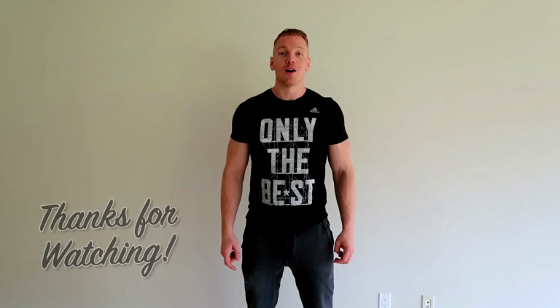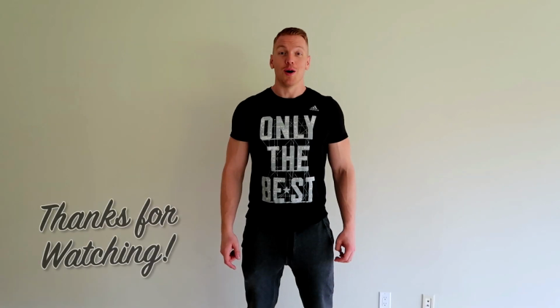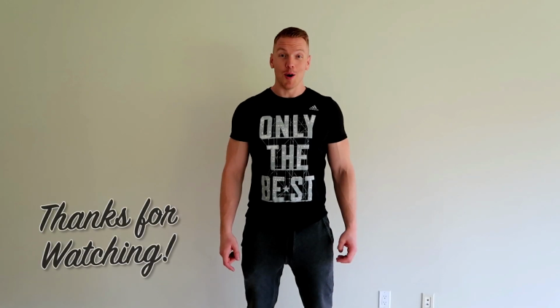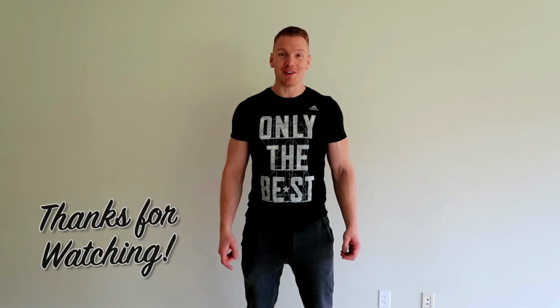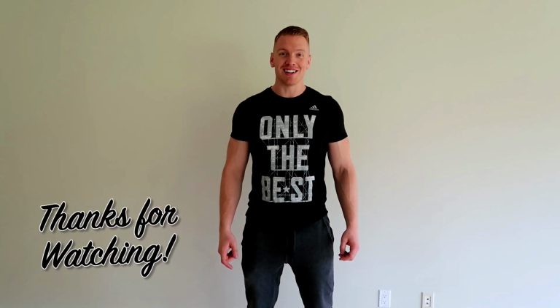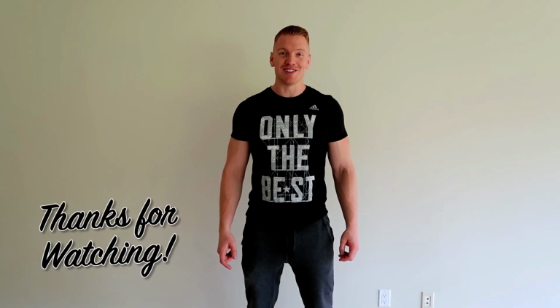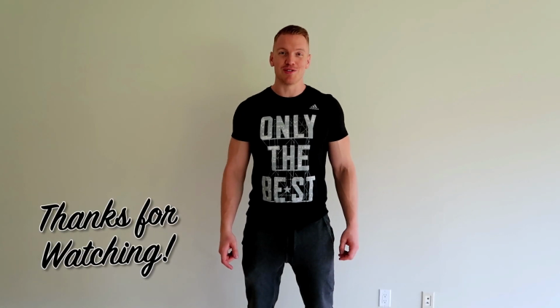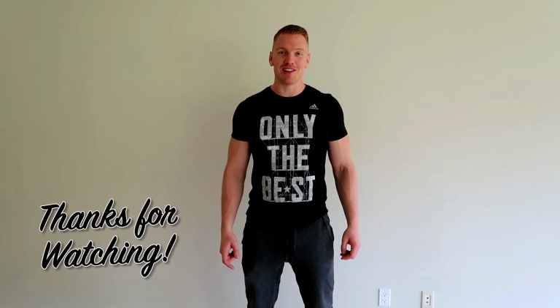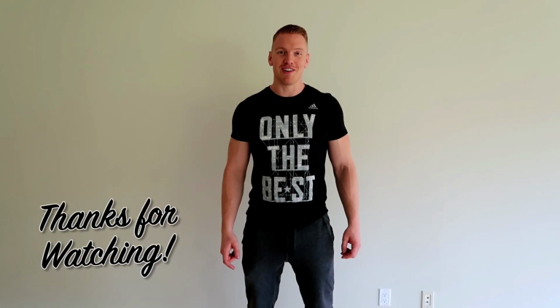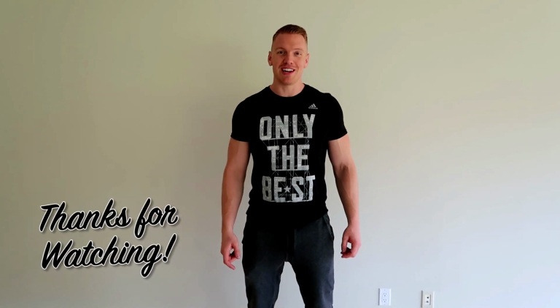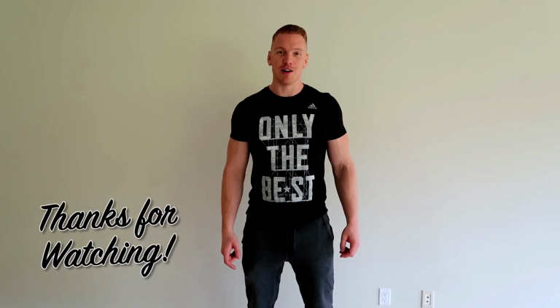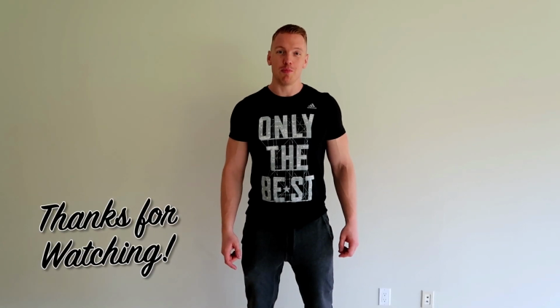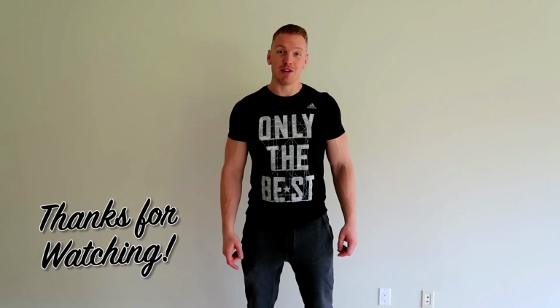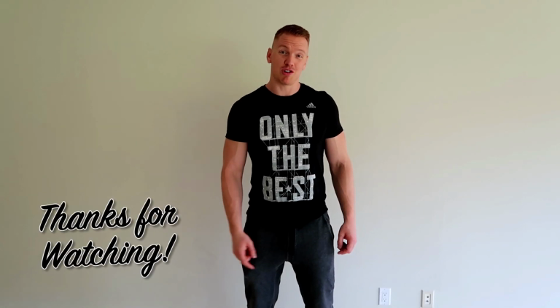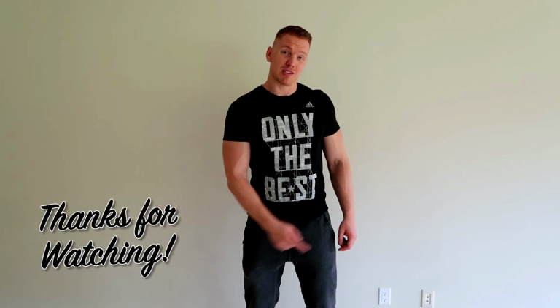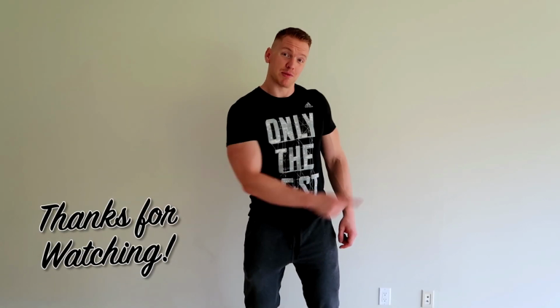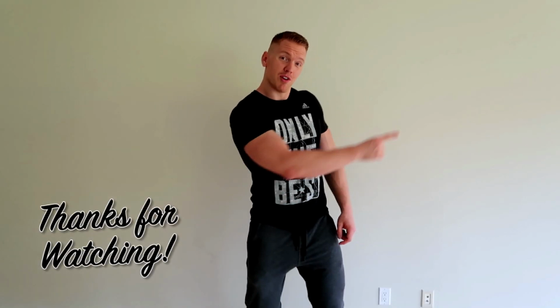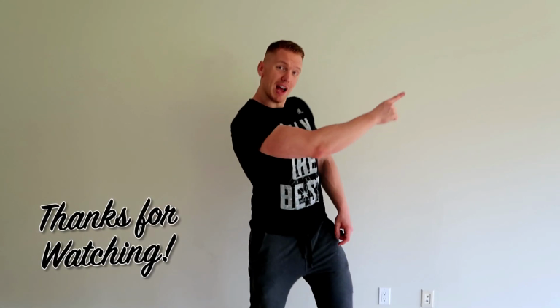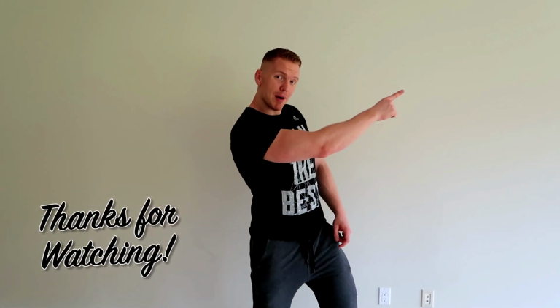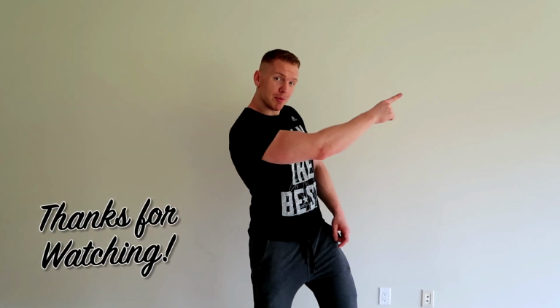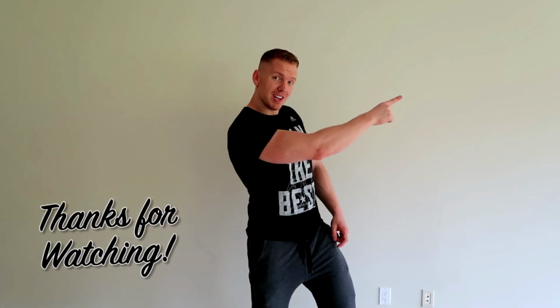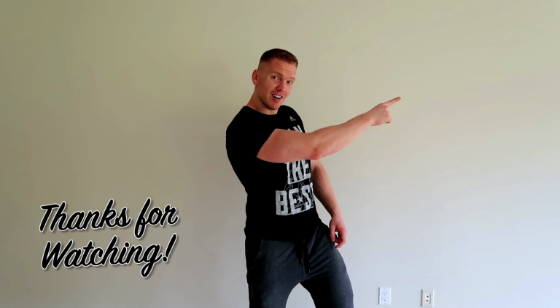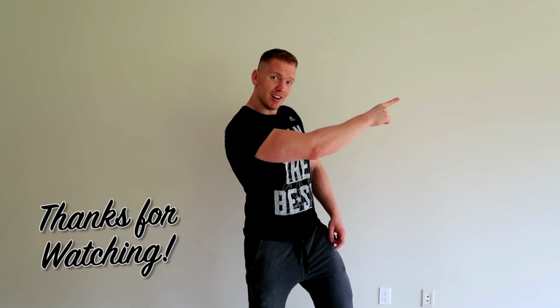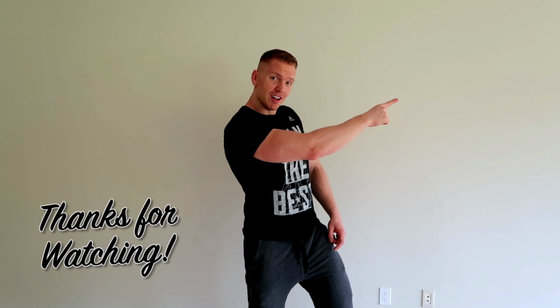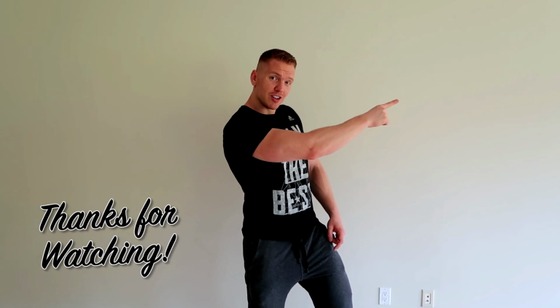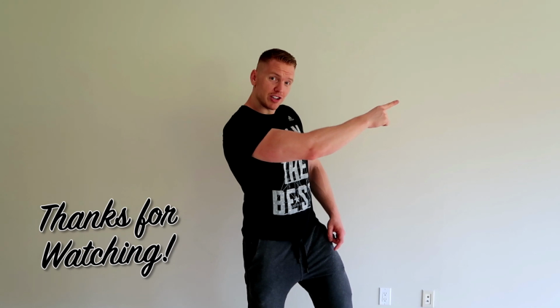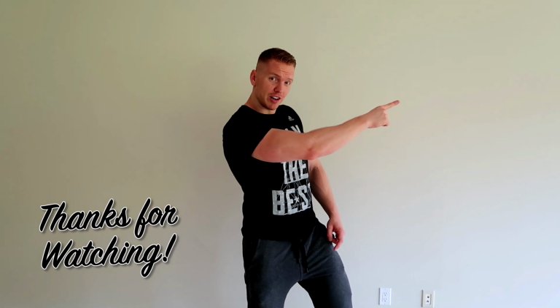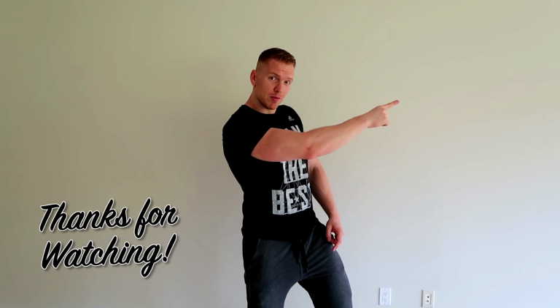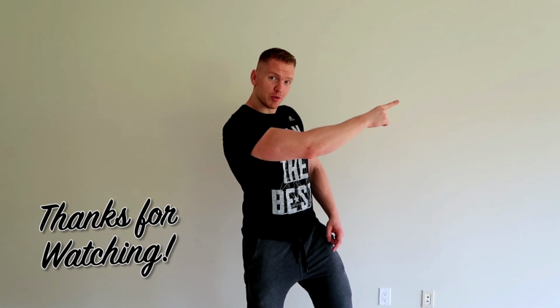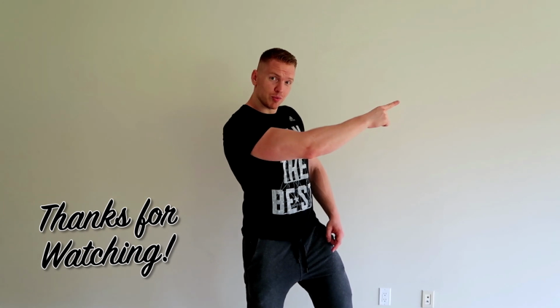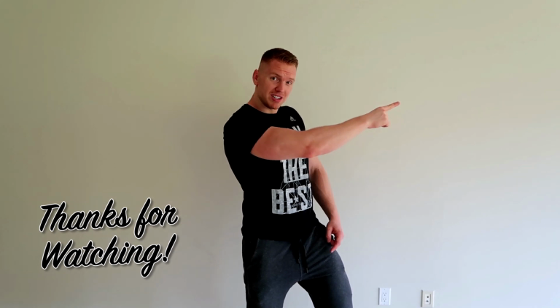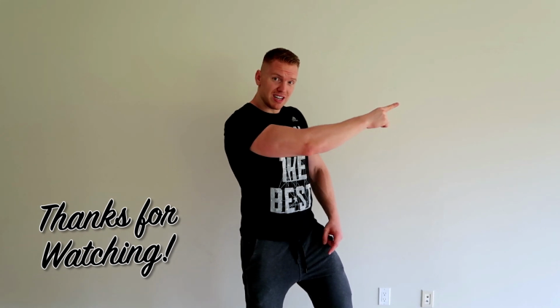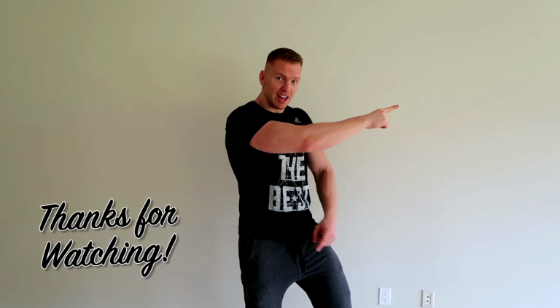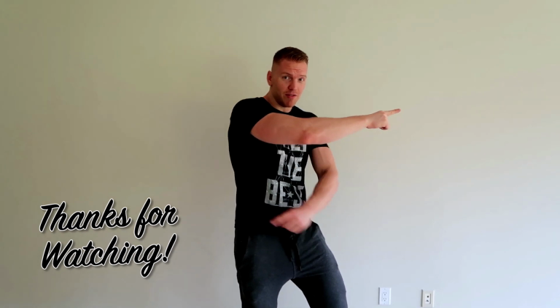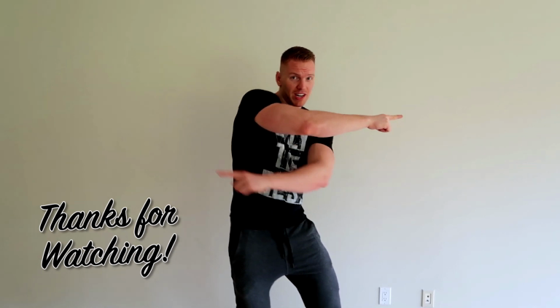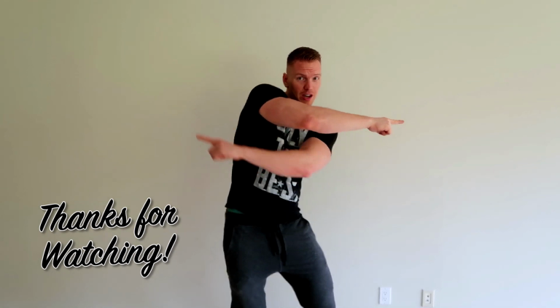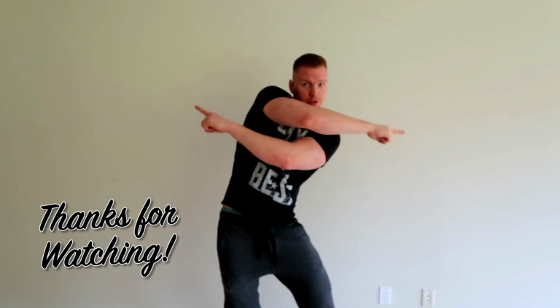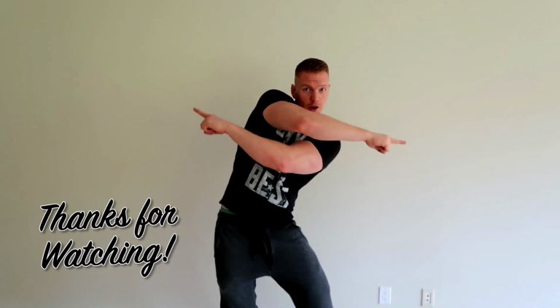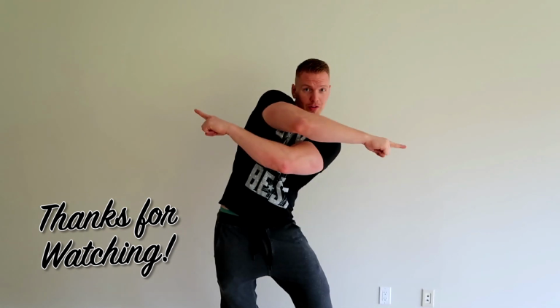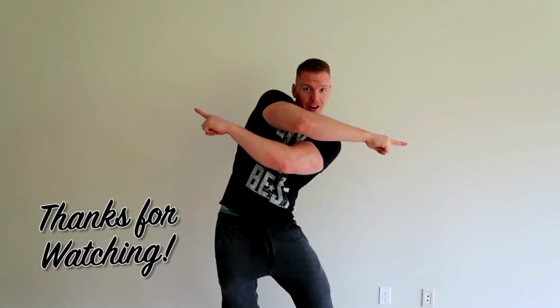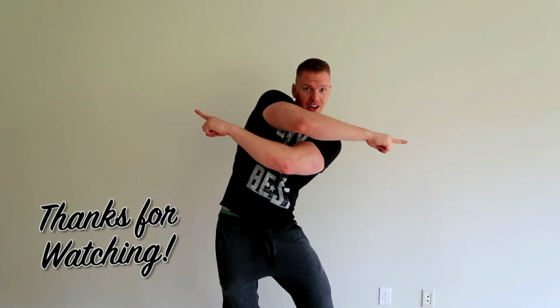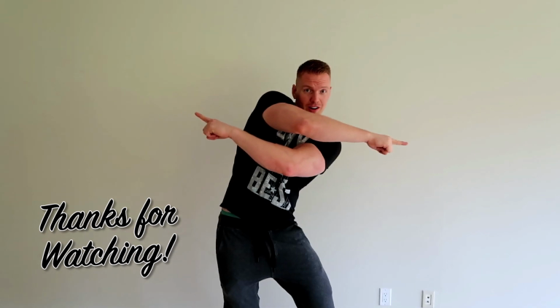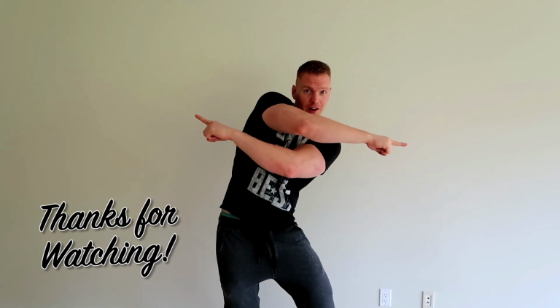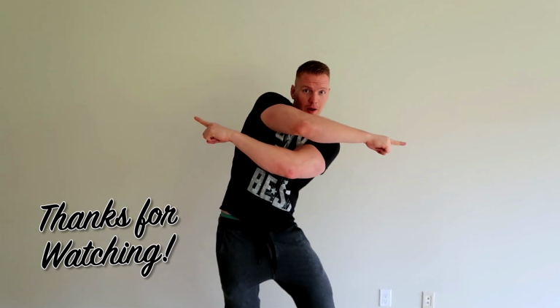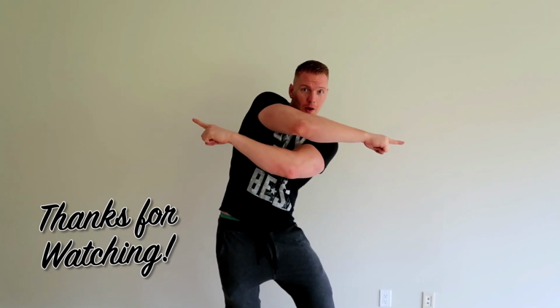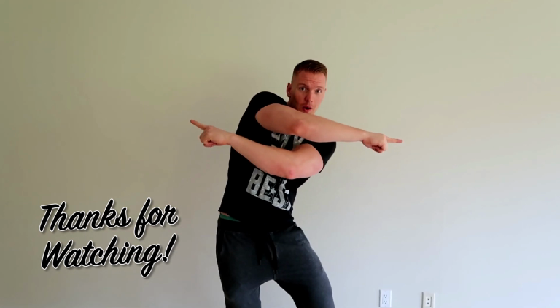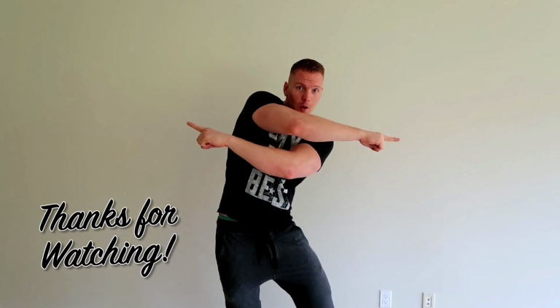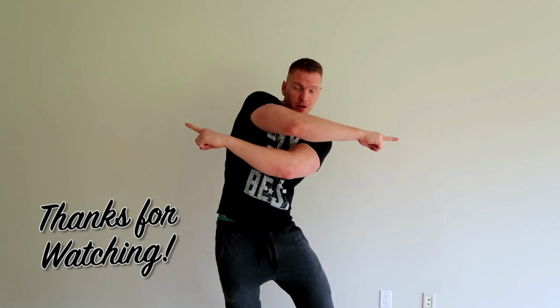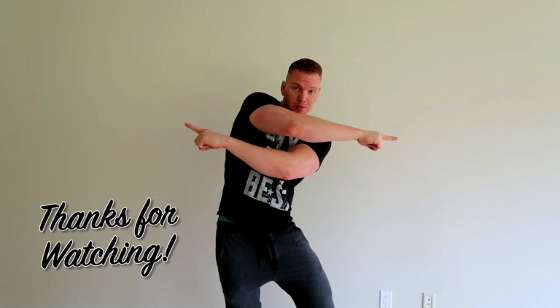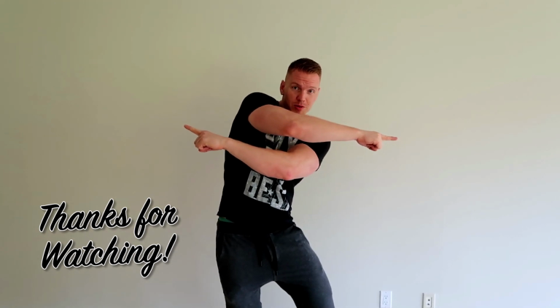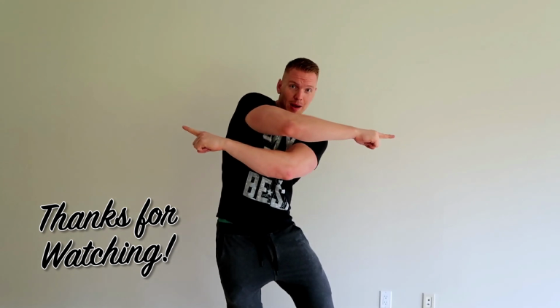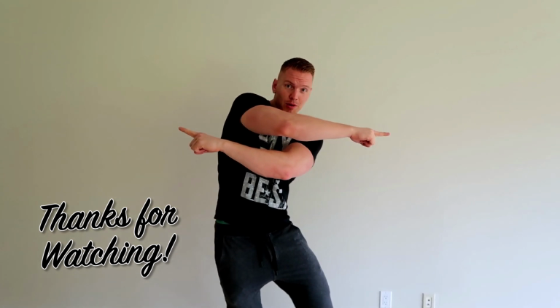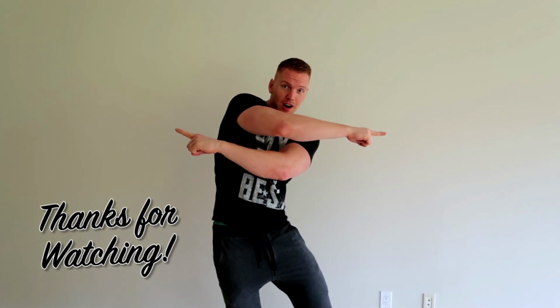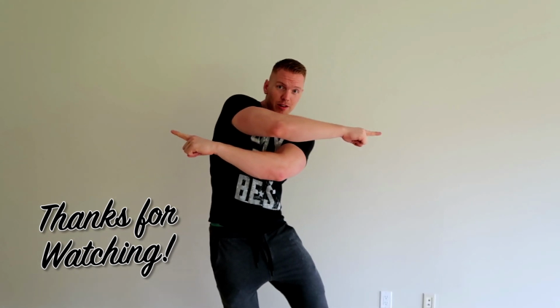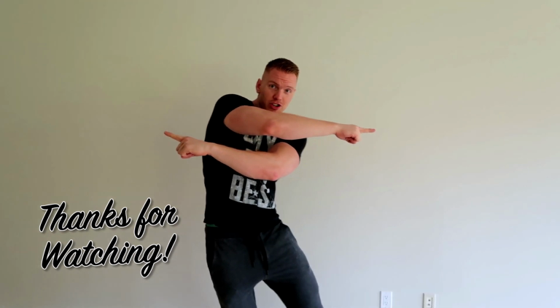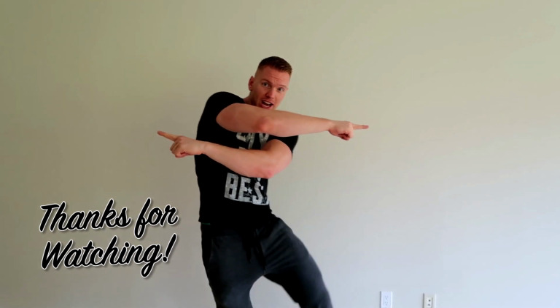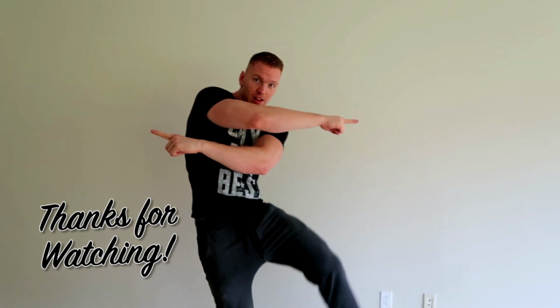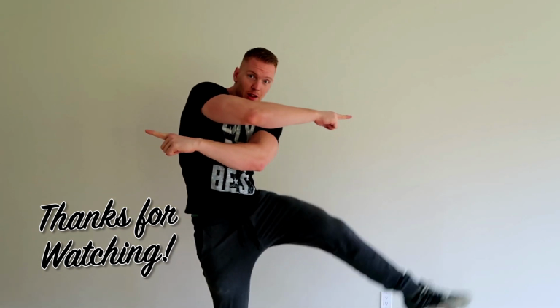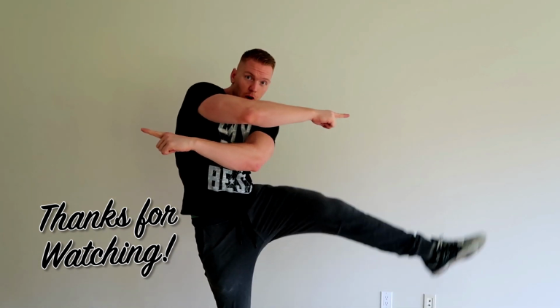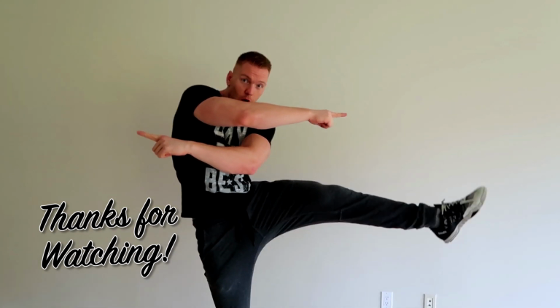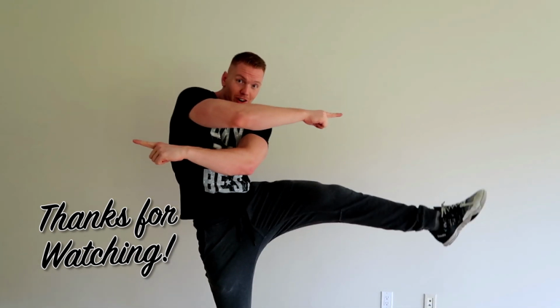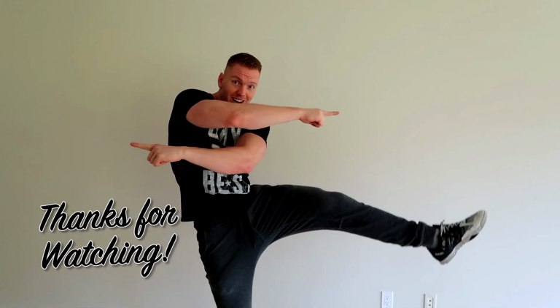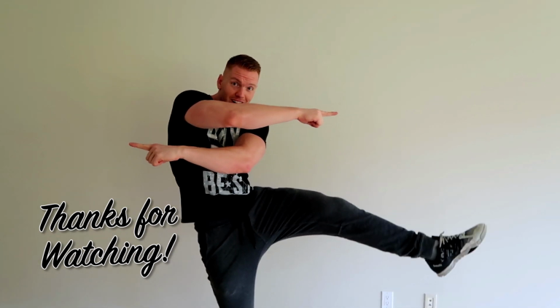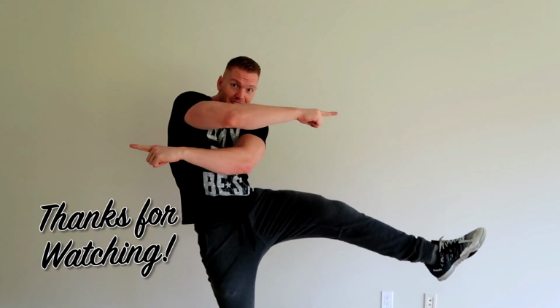Hope you guys enjoyed the video! Be sure to subscribe up here, check out our most recent other videos over here, or subscribe to our other channel over here.